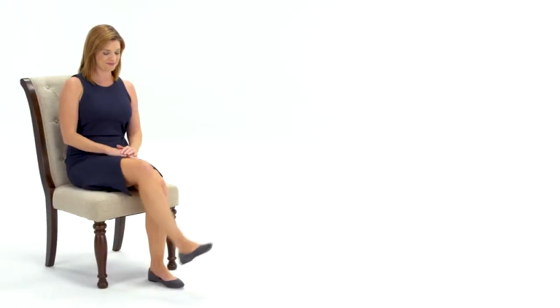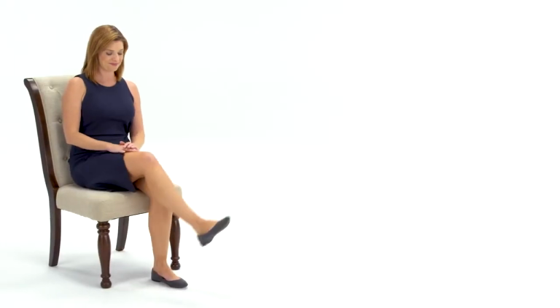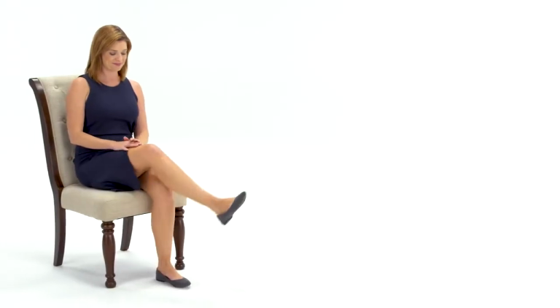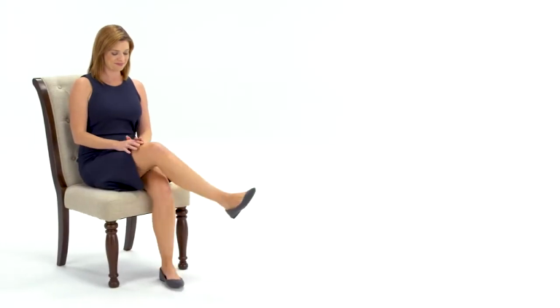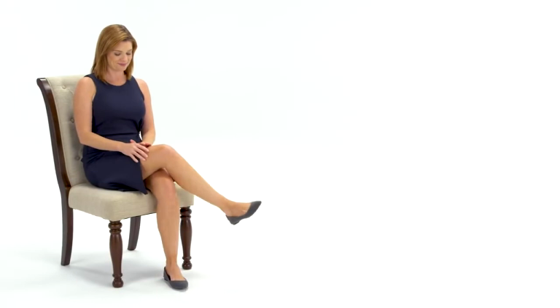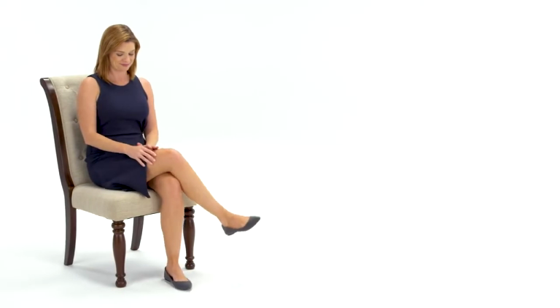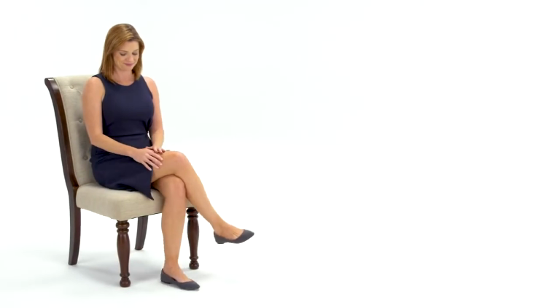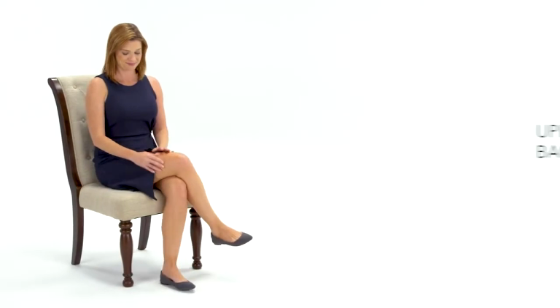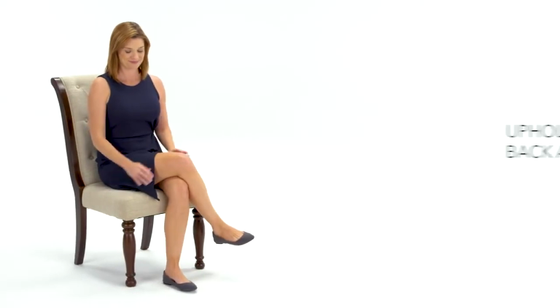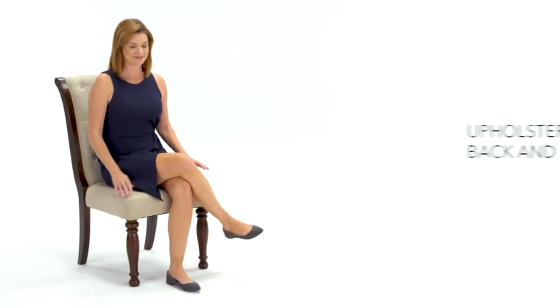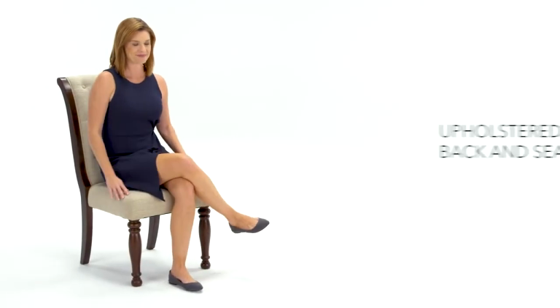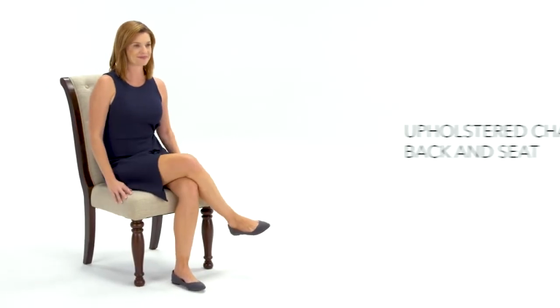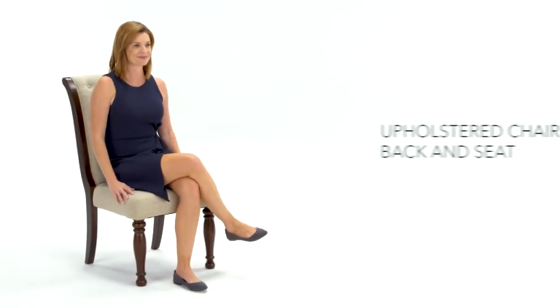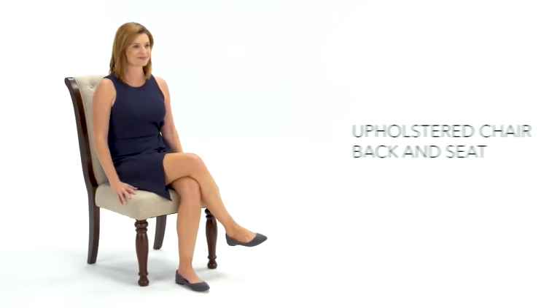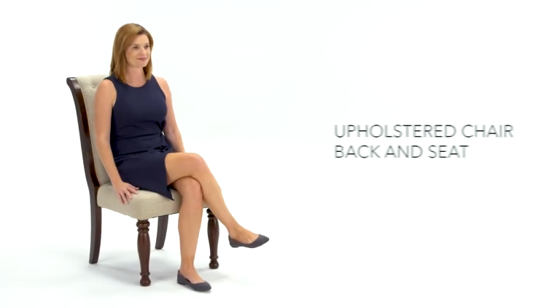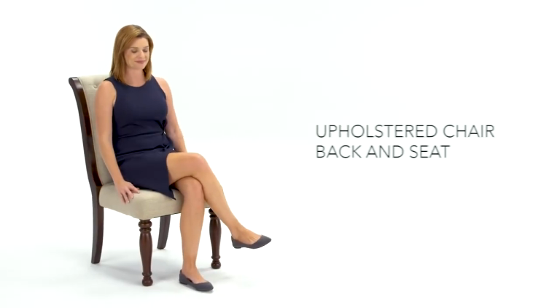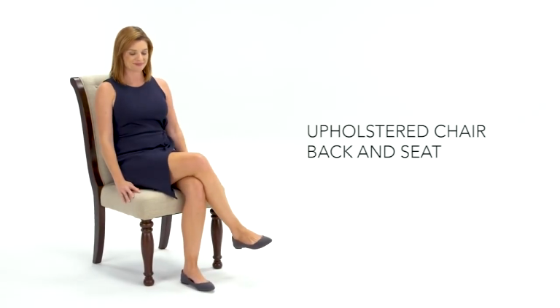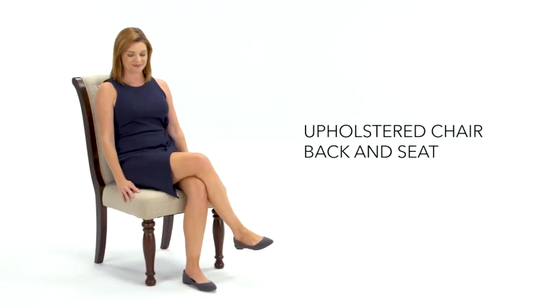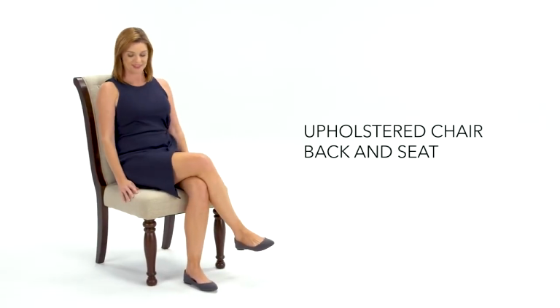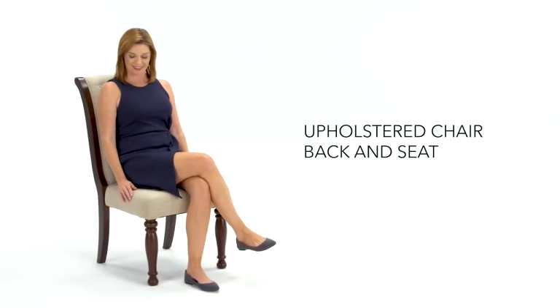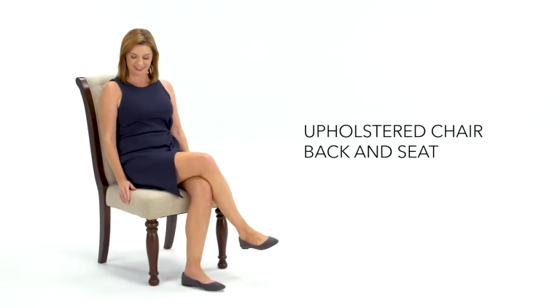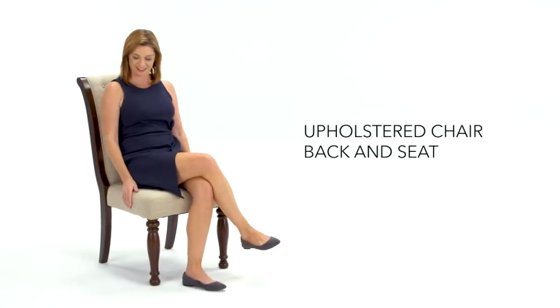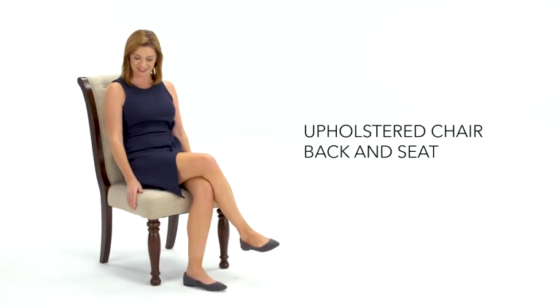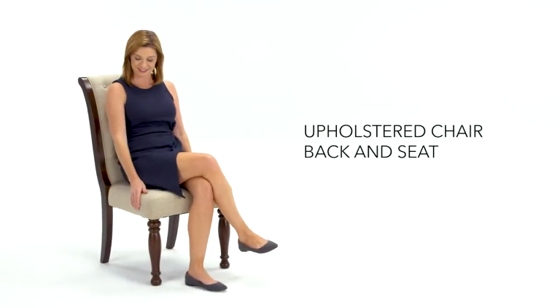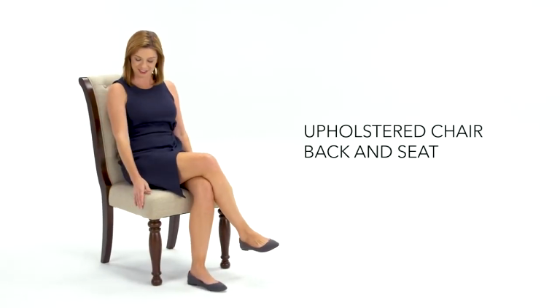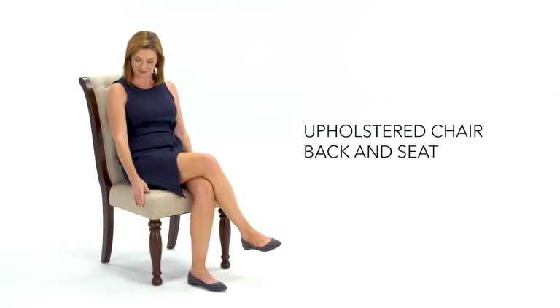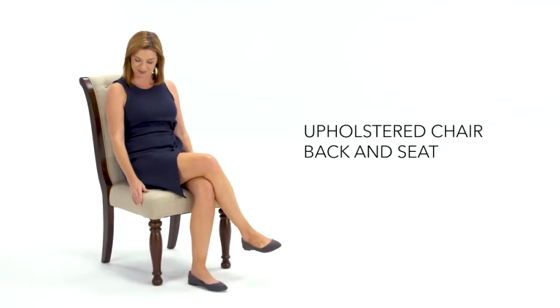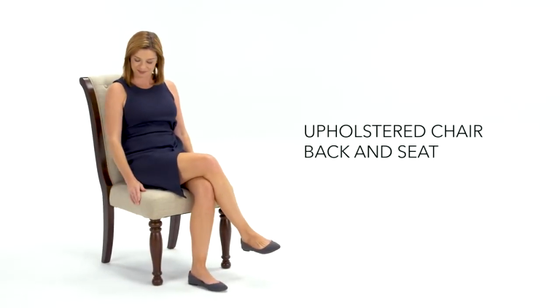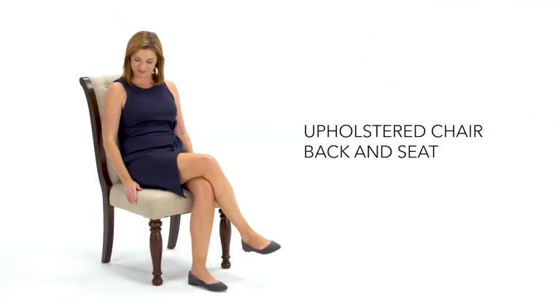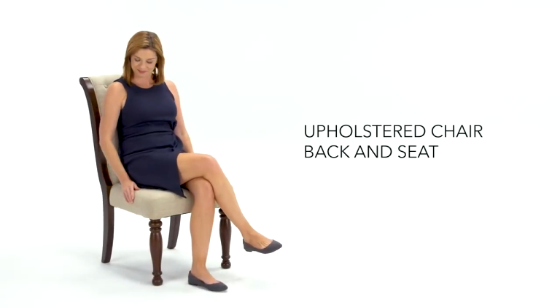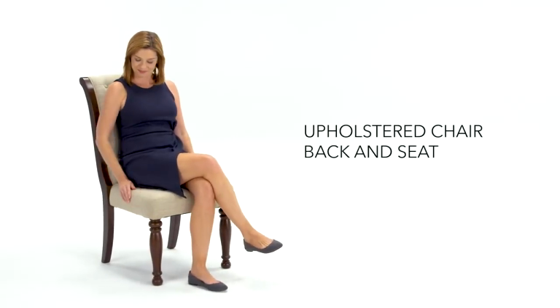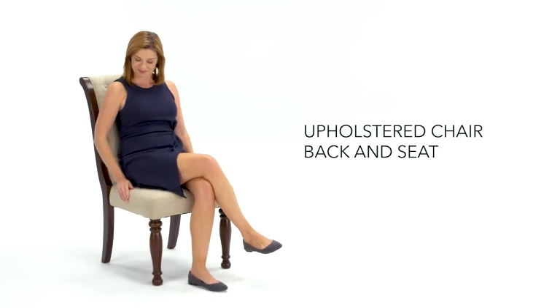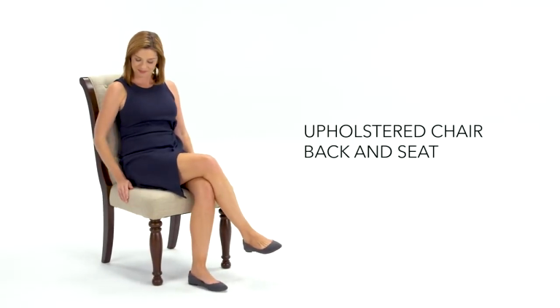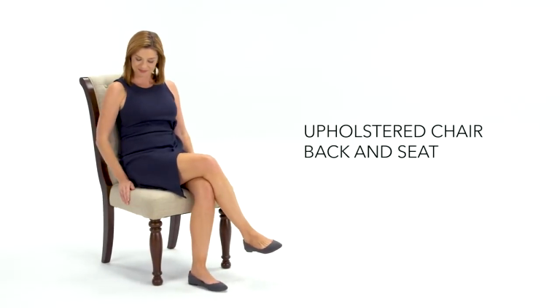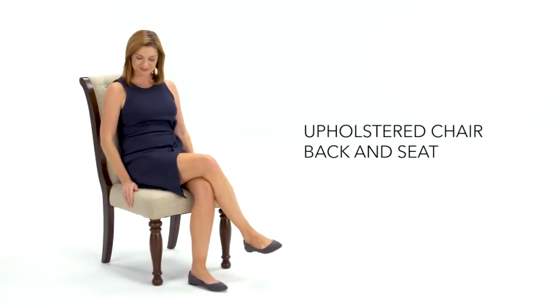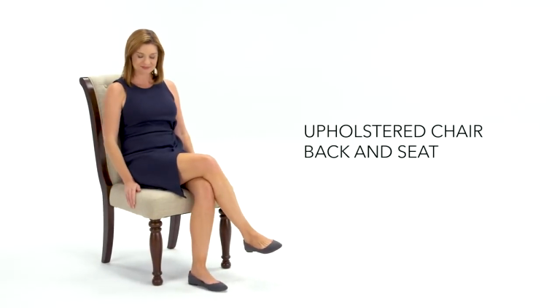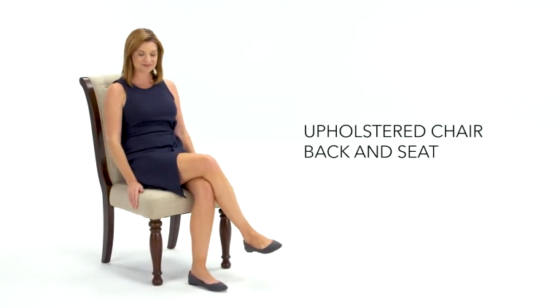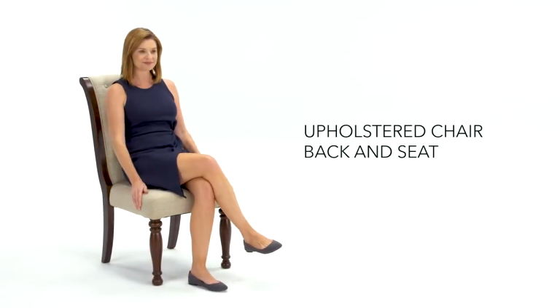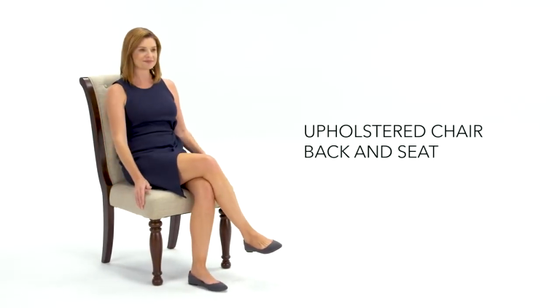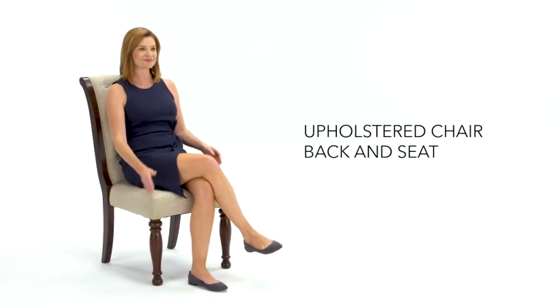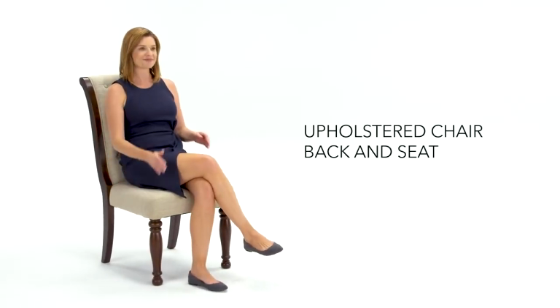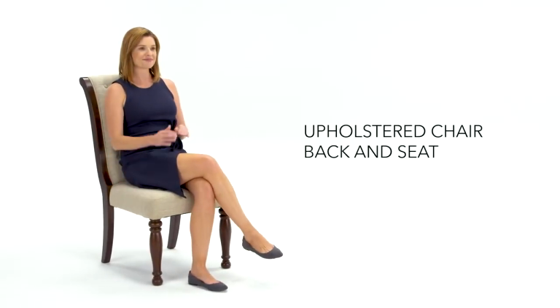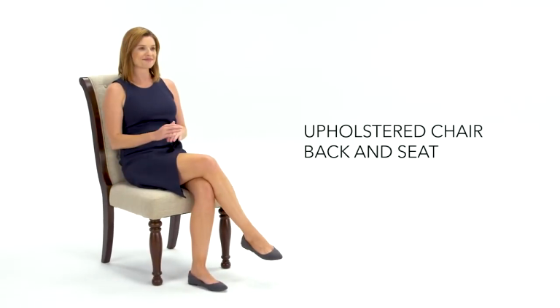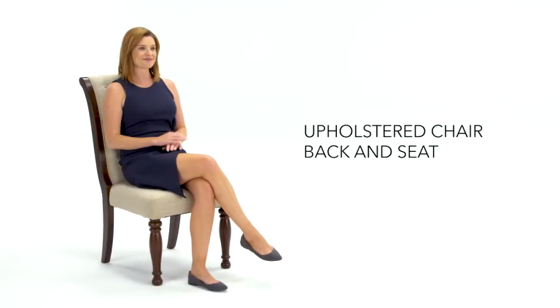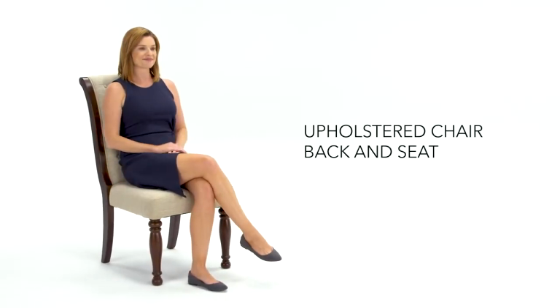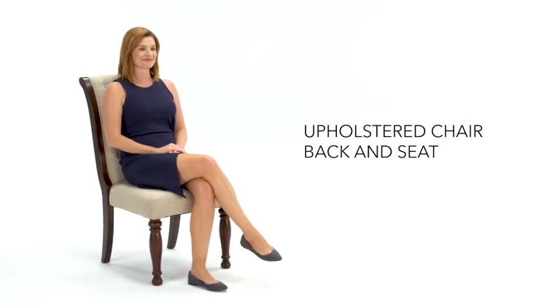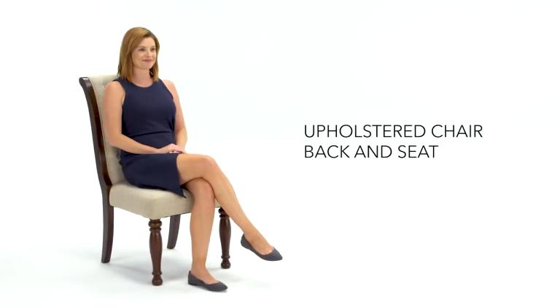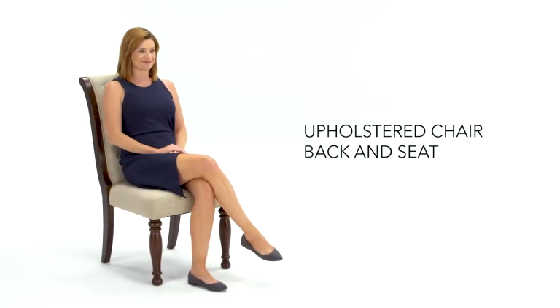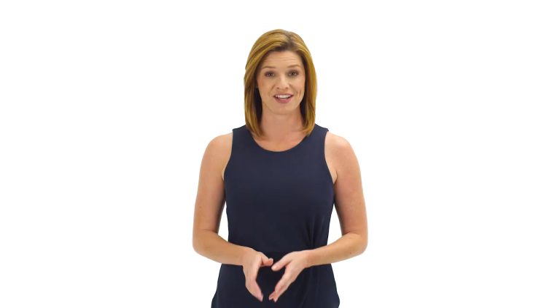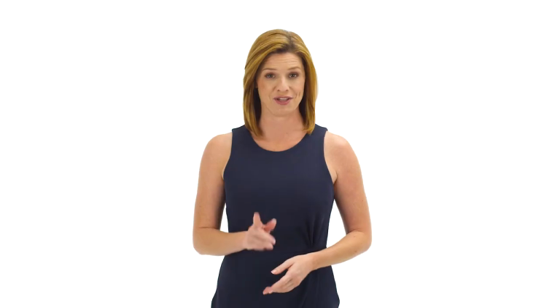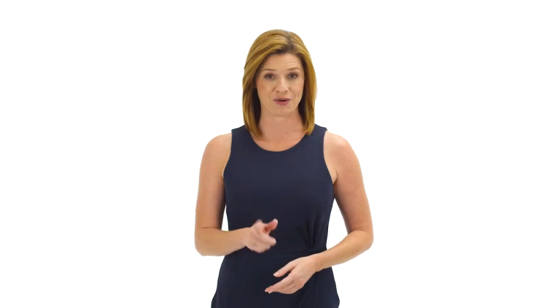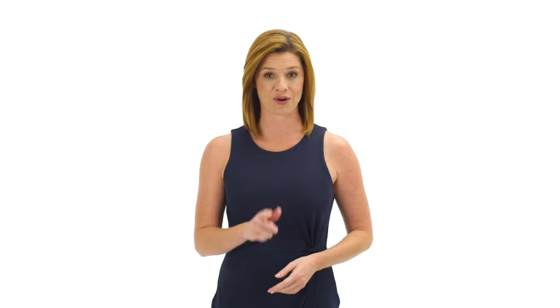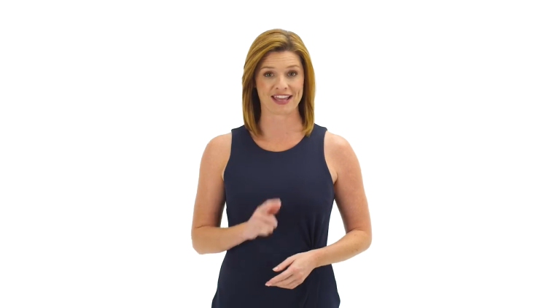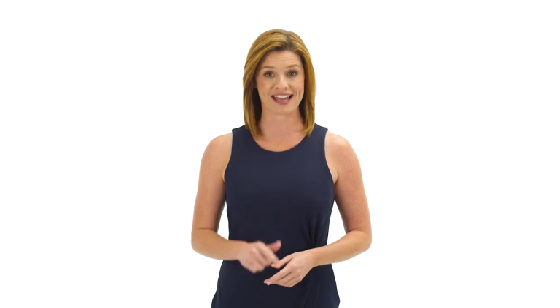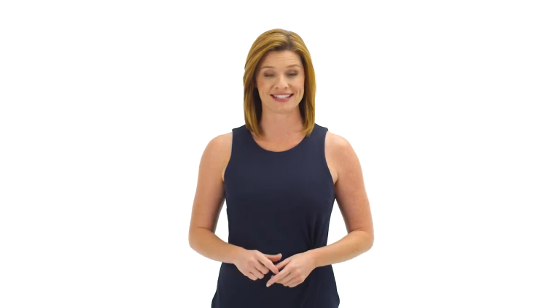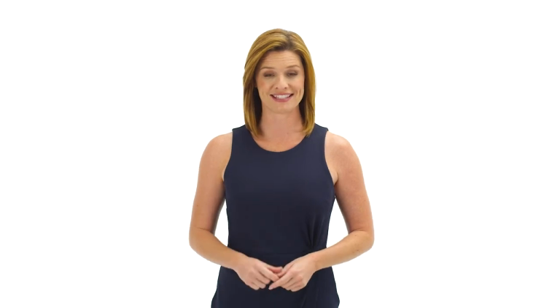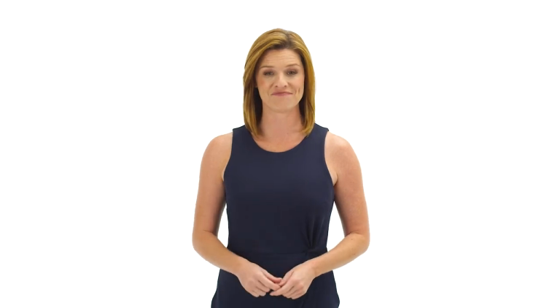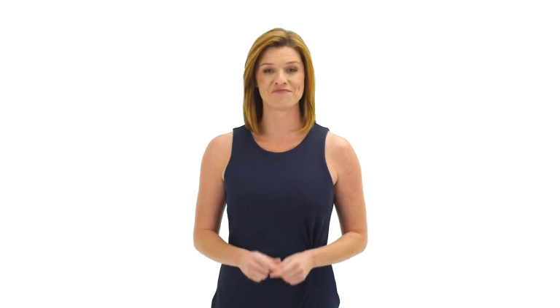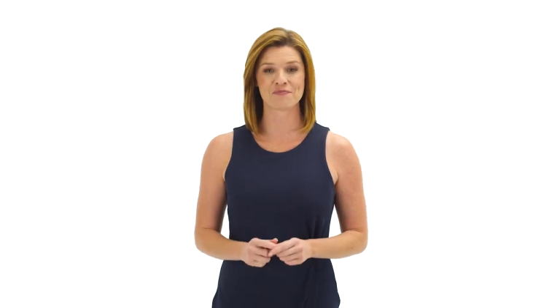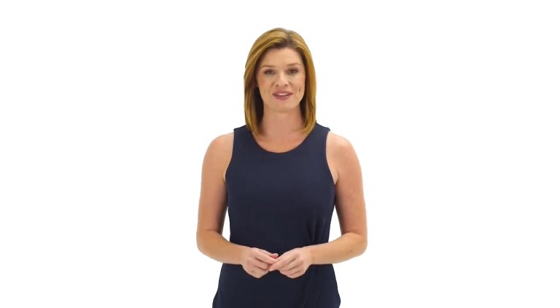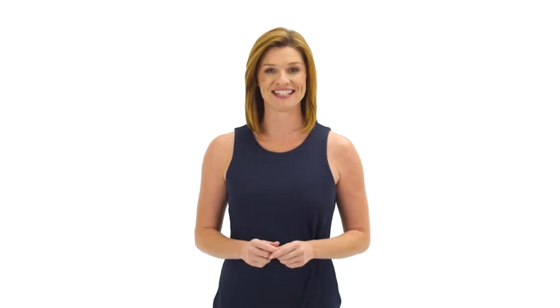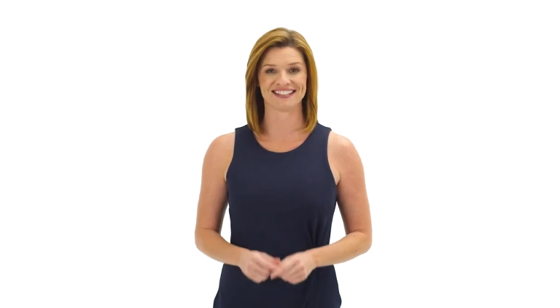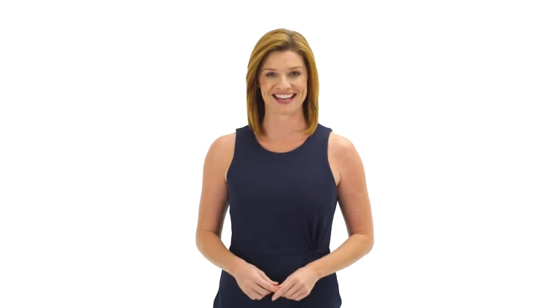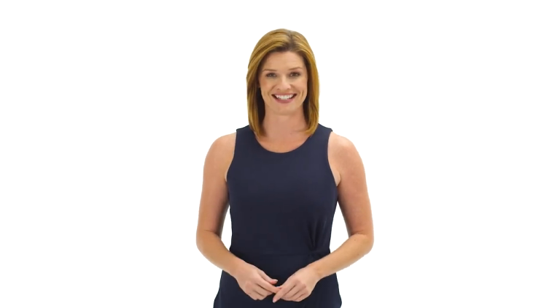Welcome warmth and comfort with a chair's back that is upholstered on both sides. Your guests will be delighted.